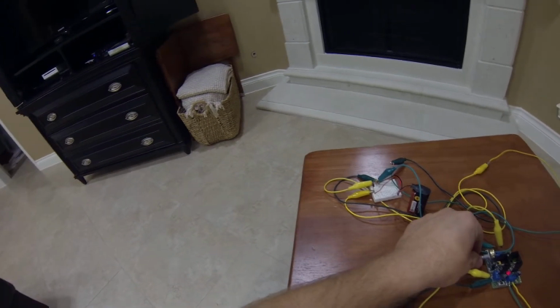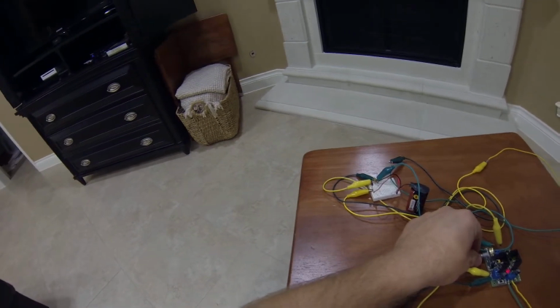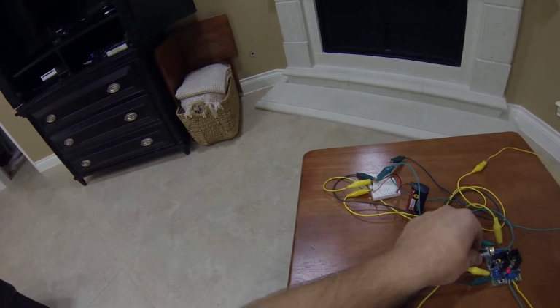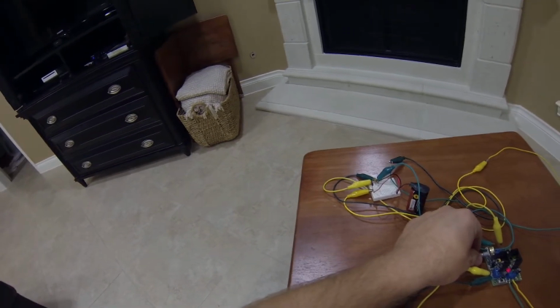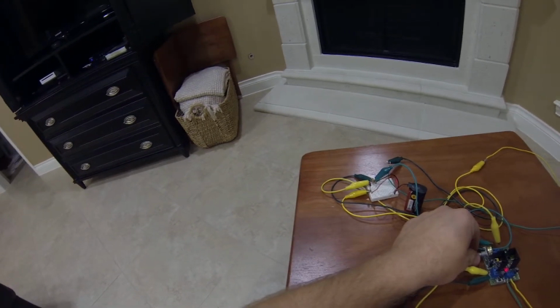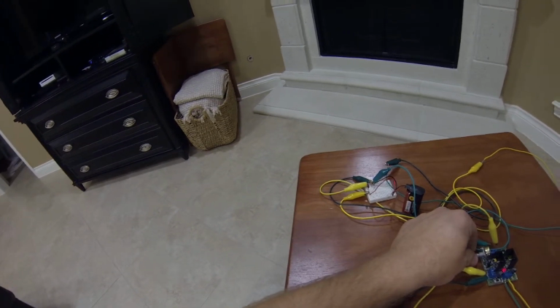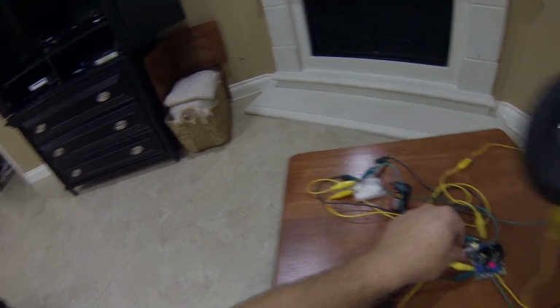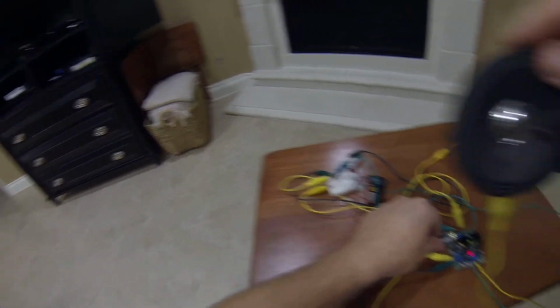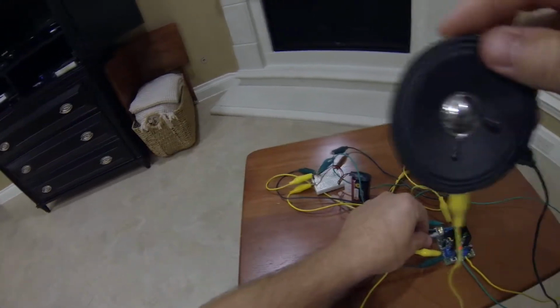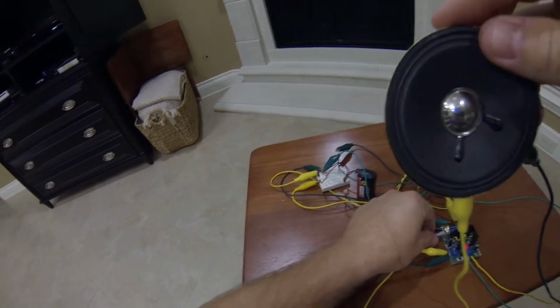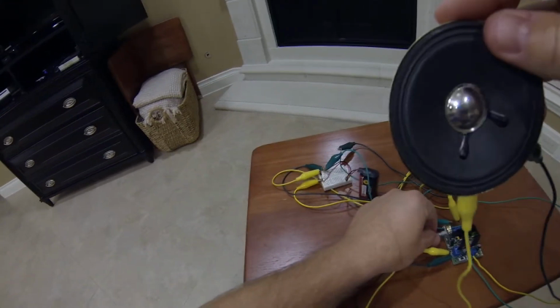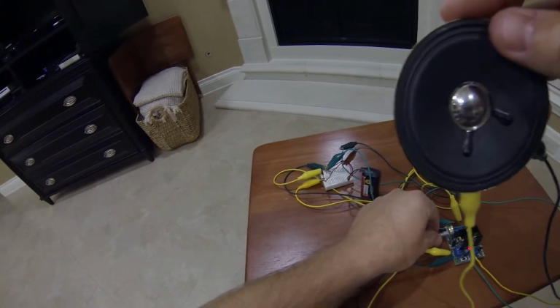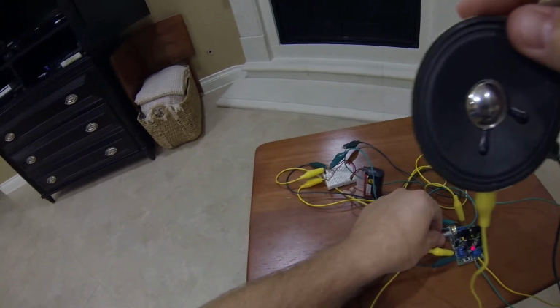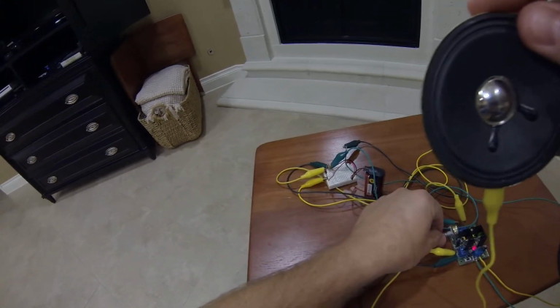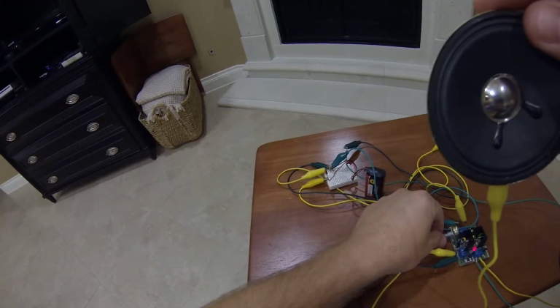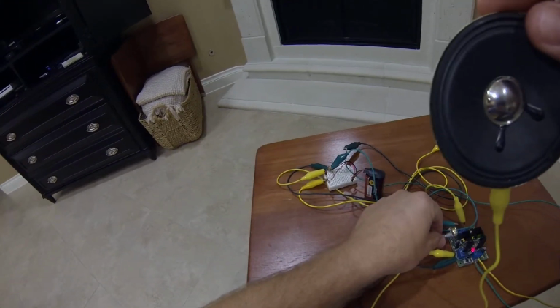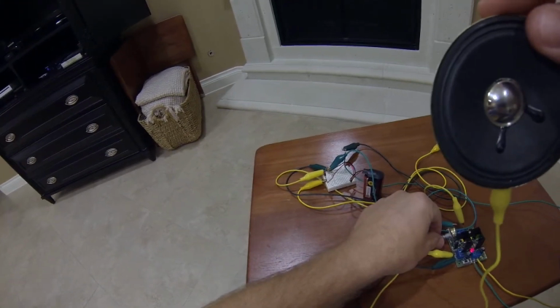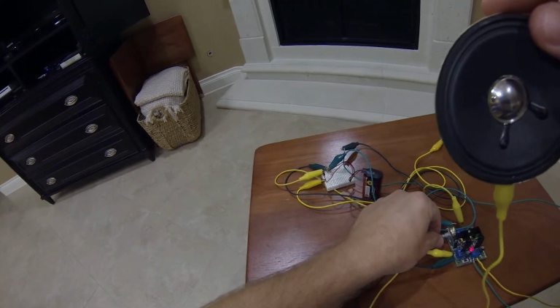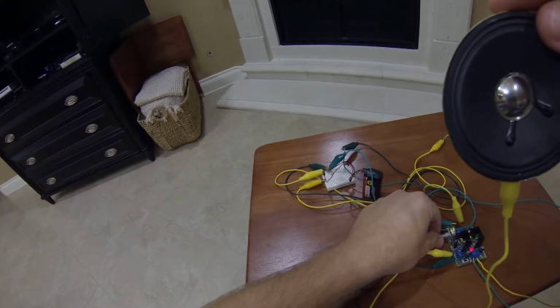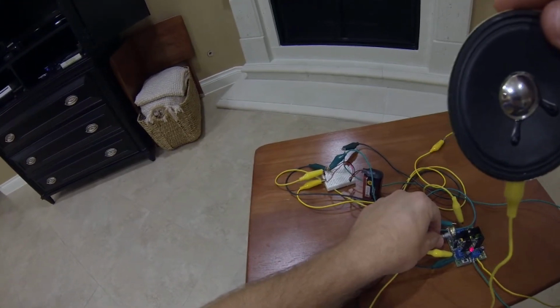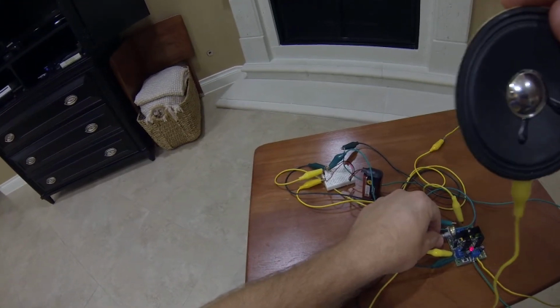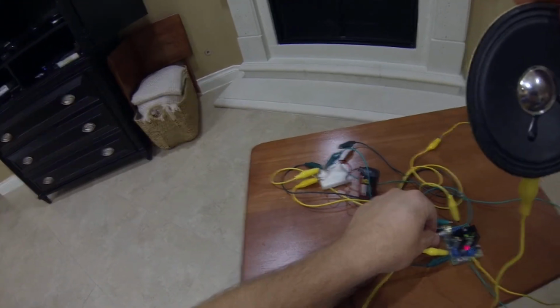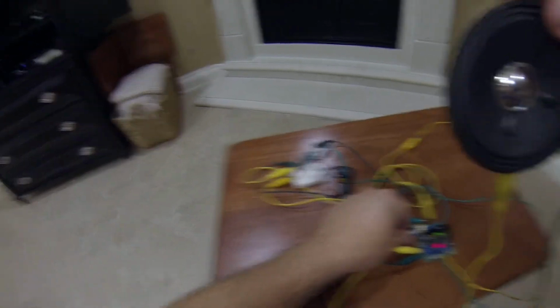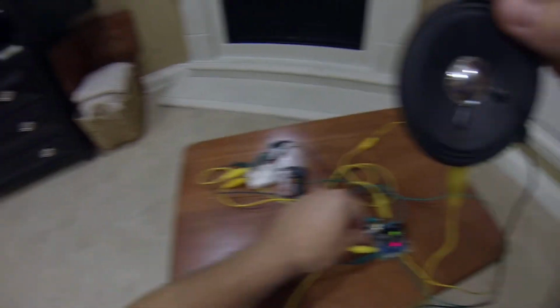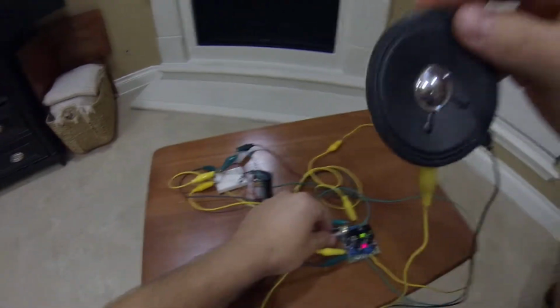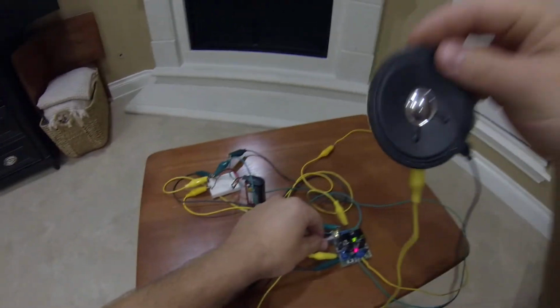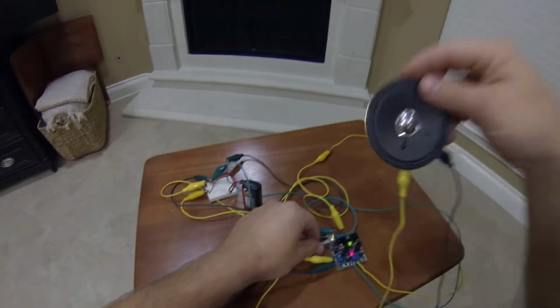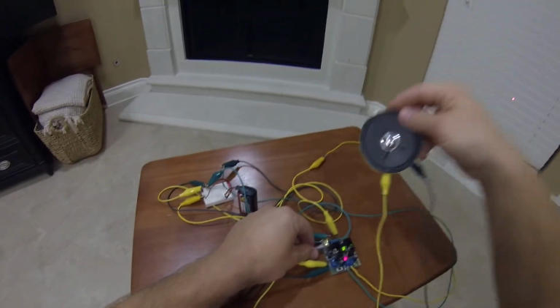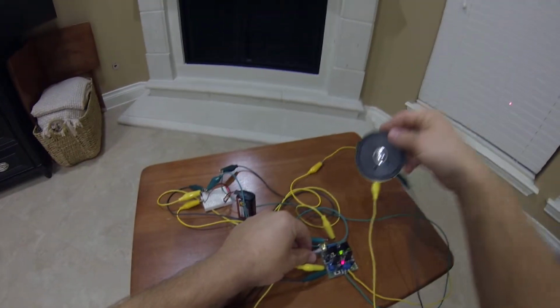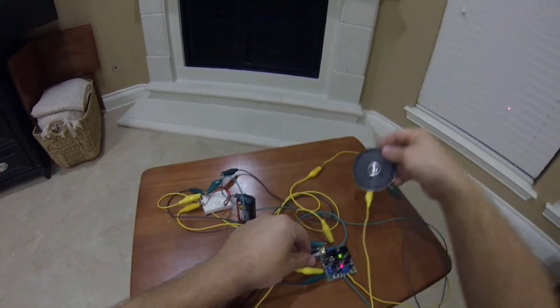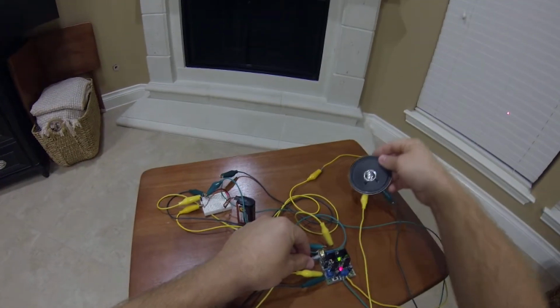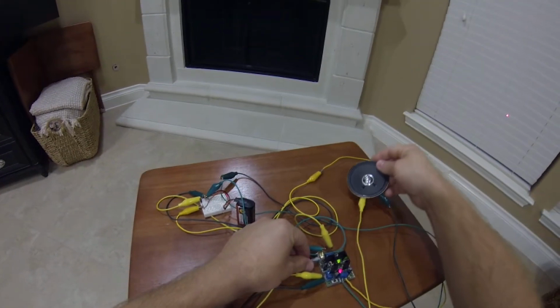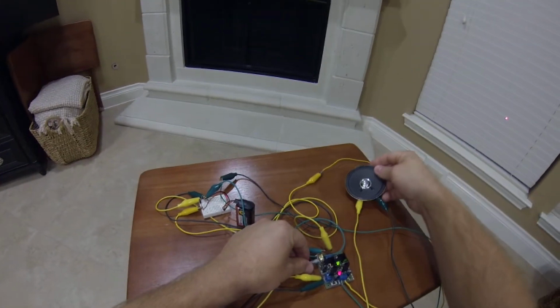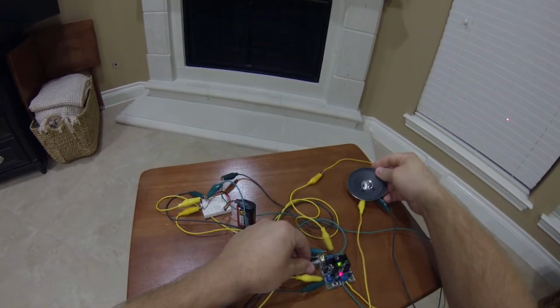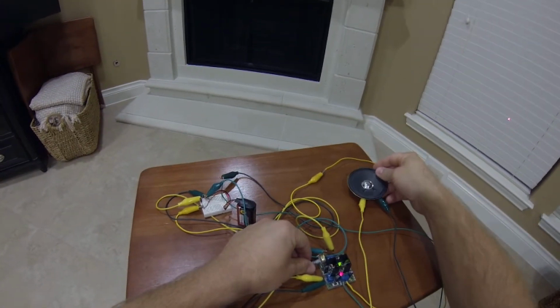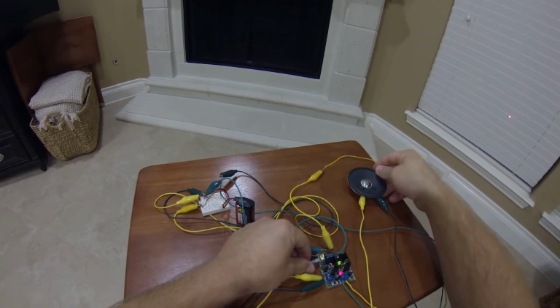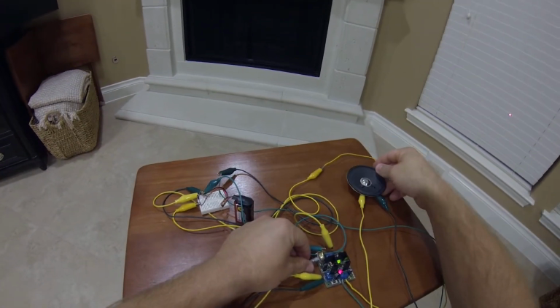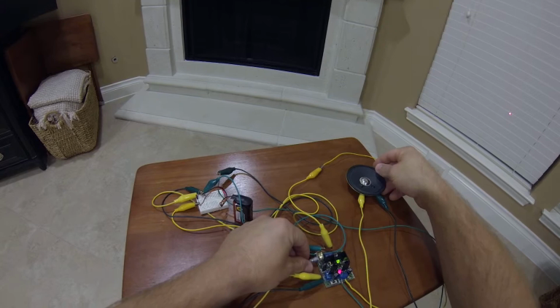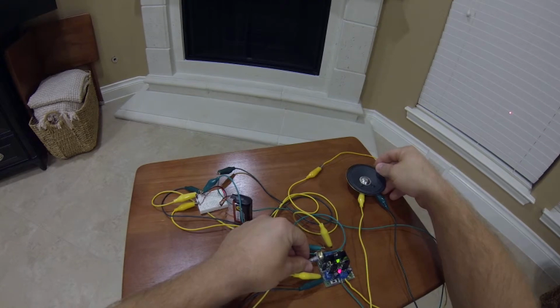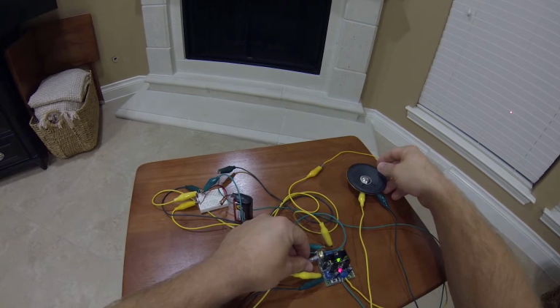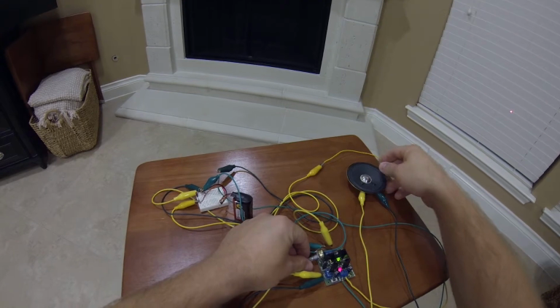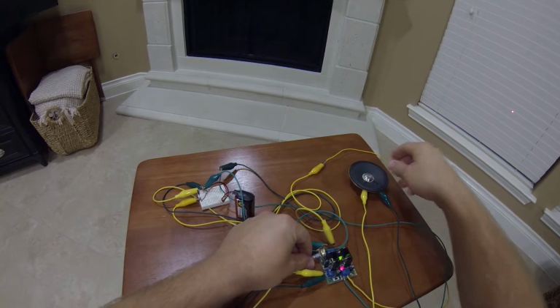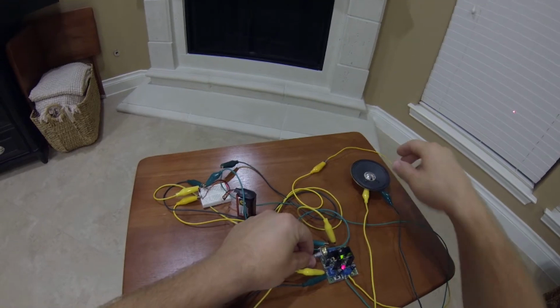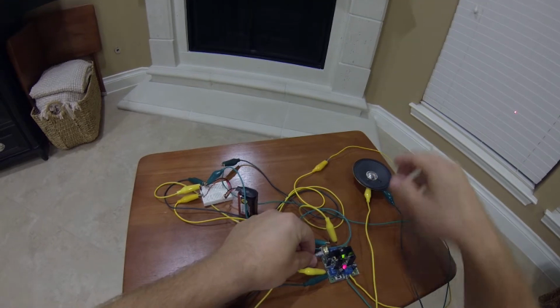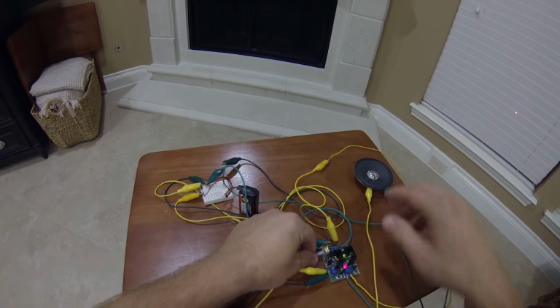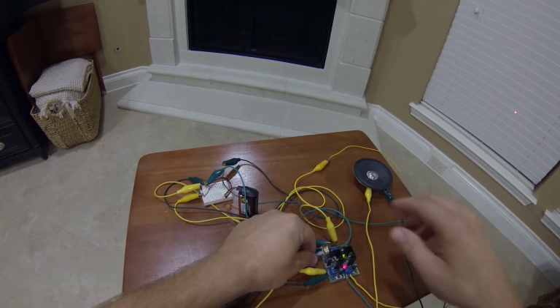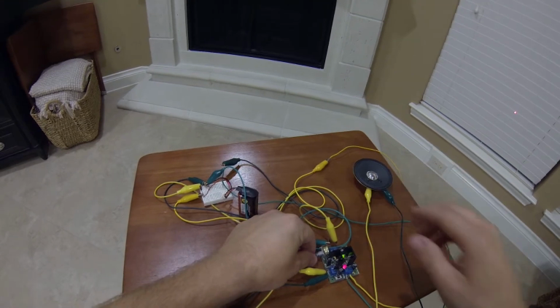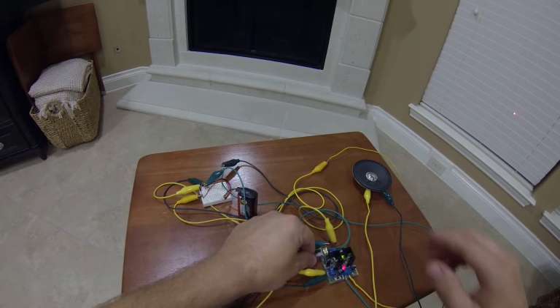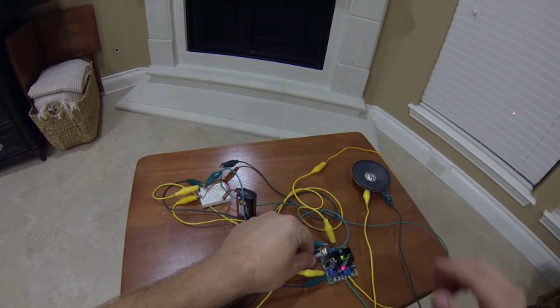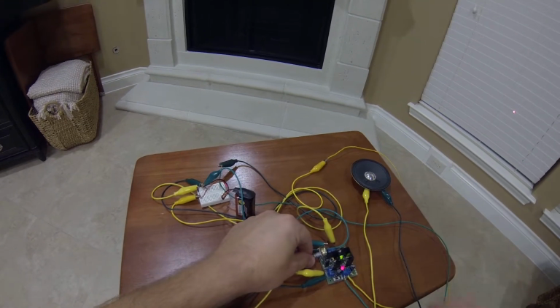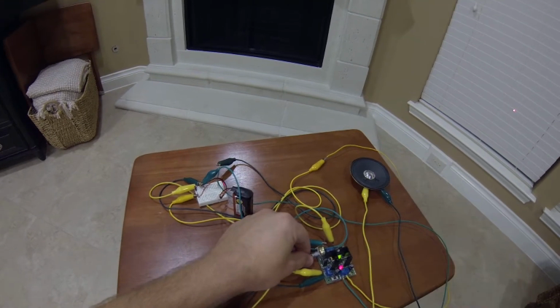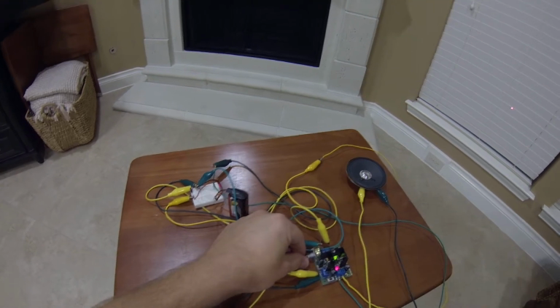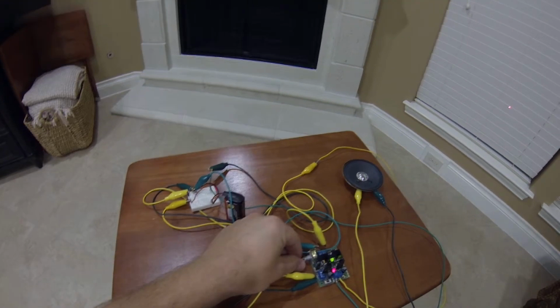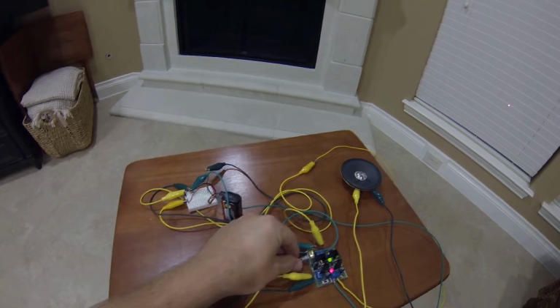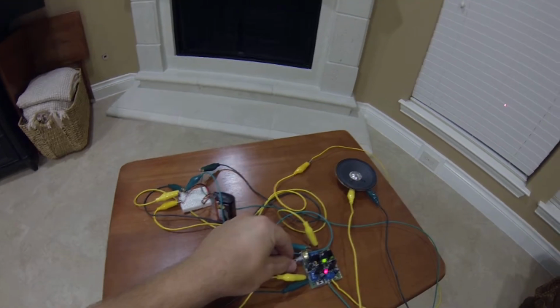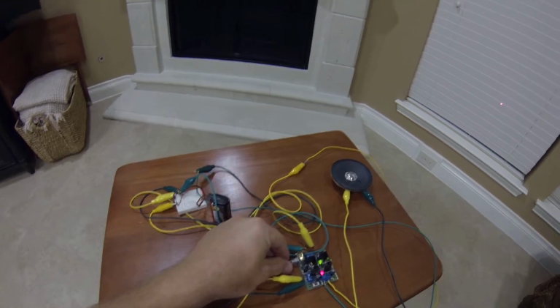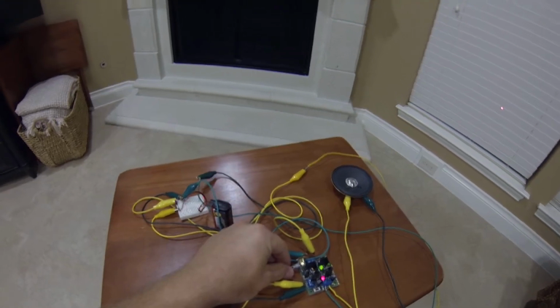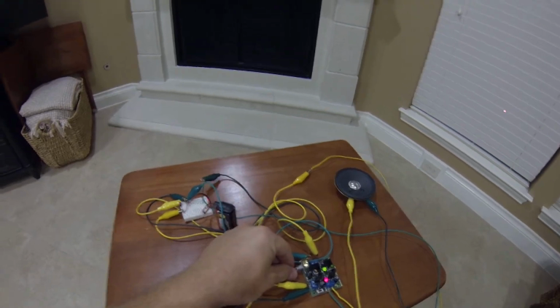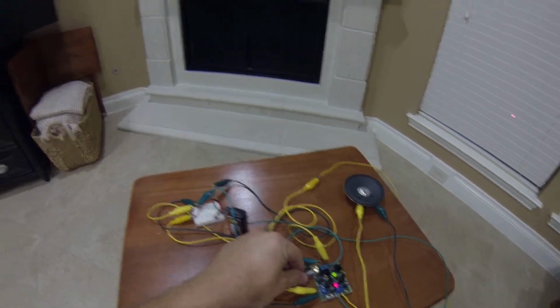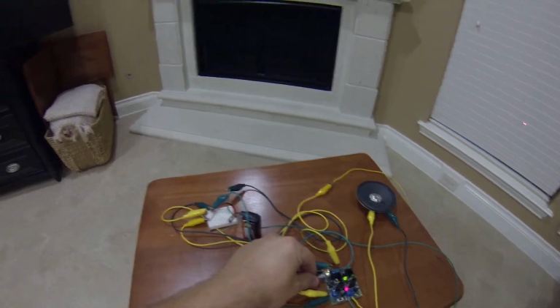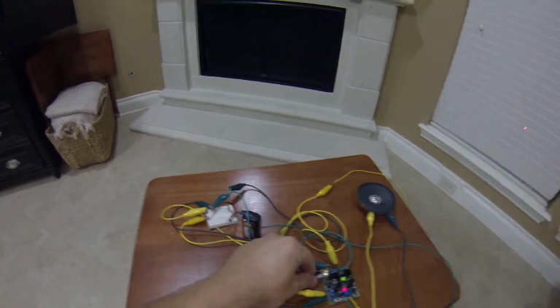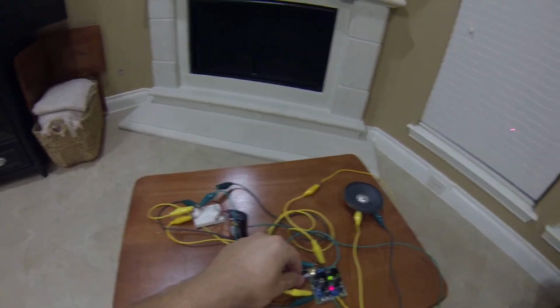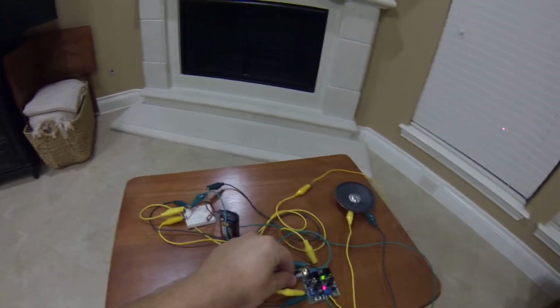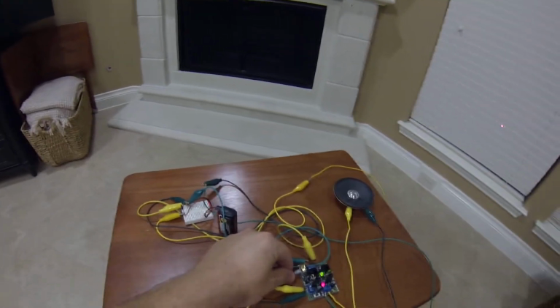Under the right conditions it'll provide feedback. I might be a little too far for it. Hello — yeah, I can hear myself on the other end. Hello, hello. I'll decrease the gain a little bit.